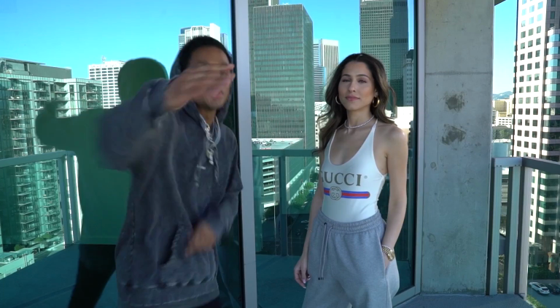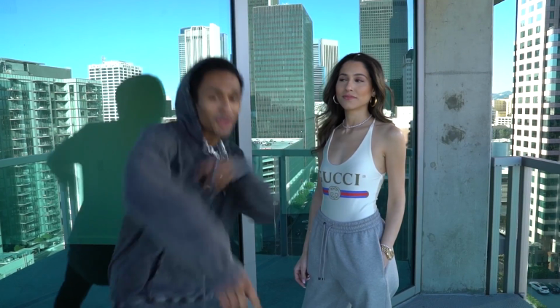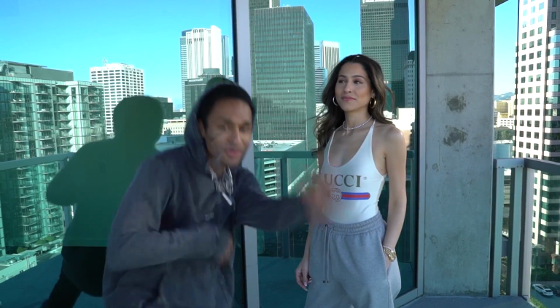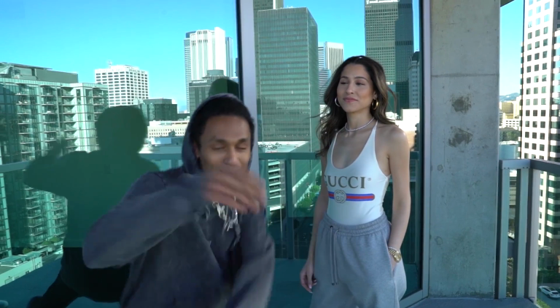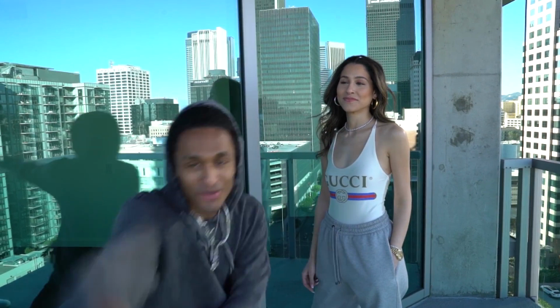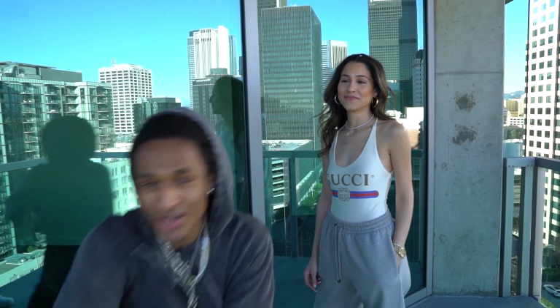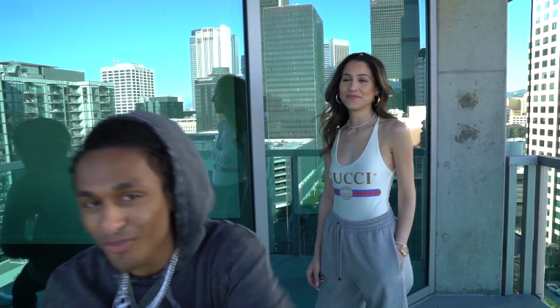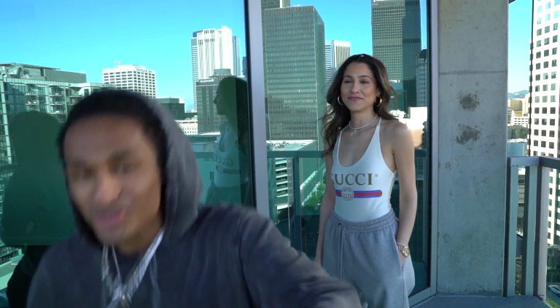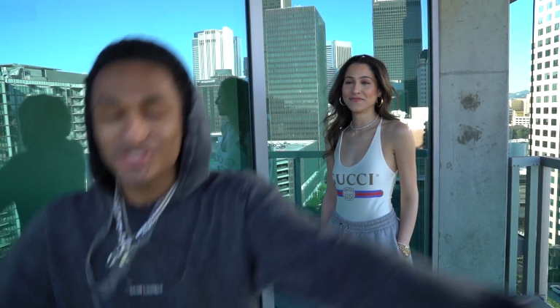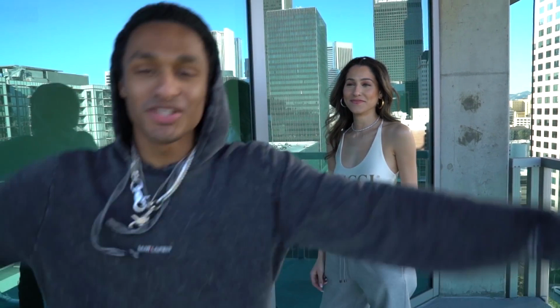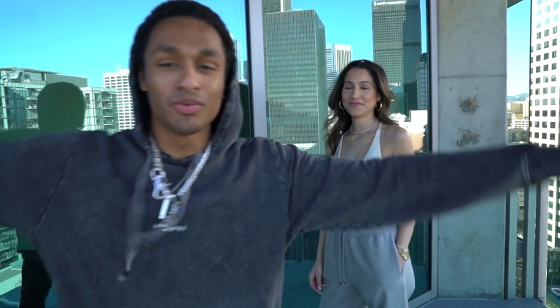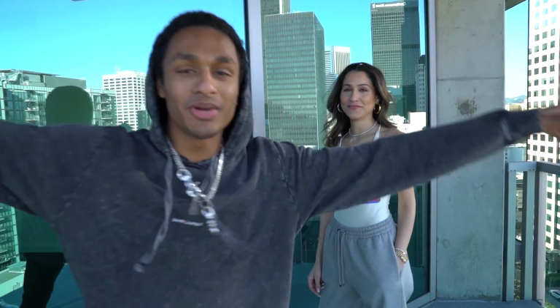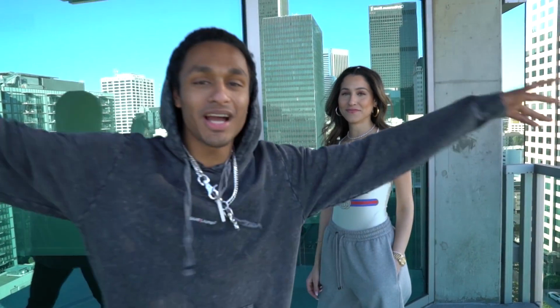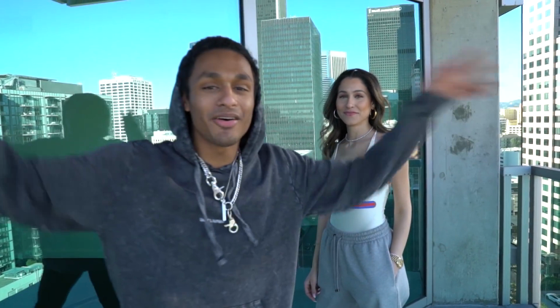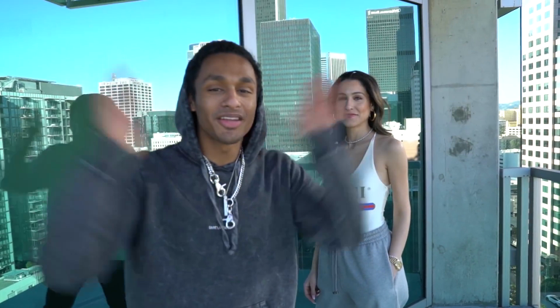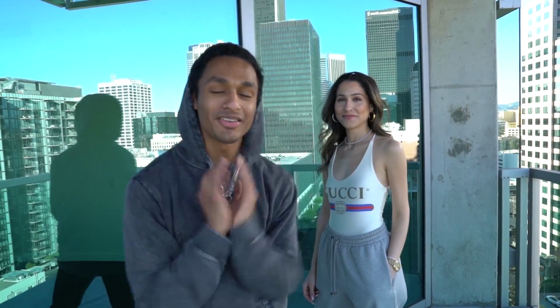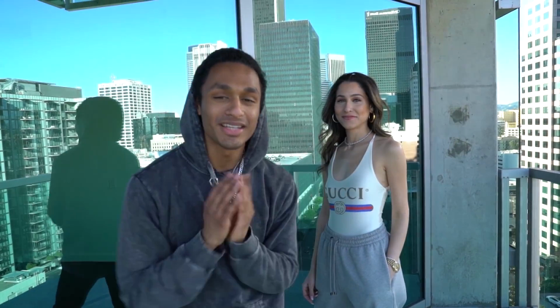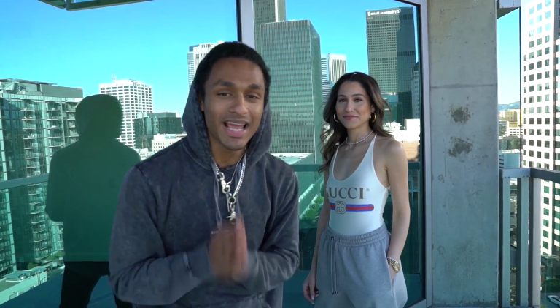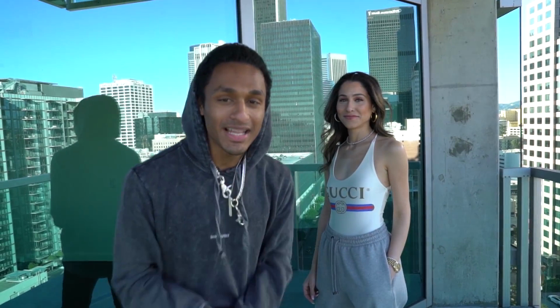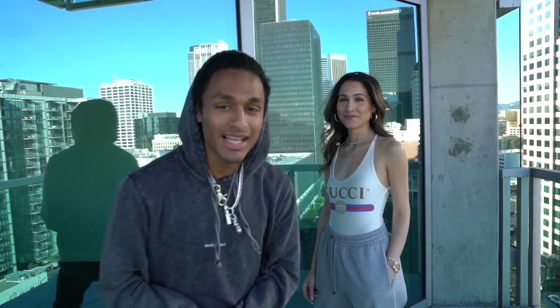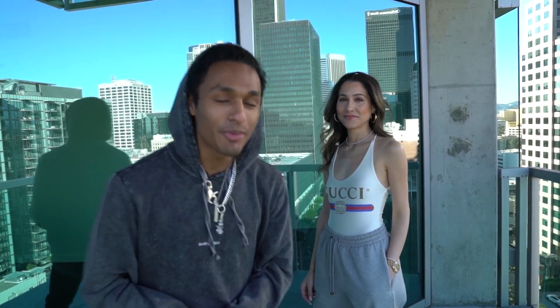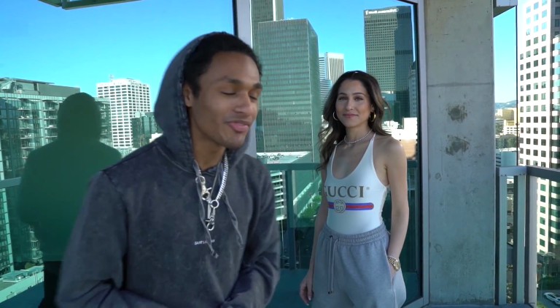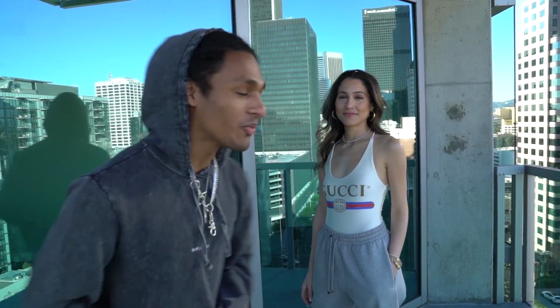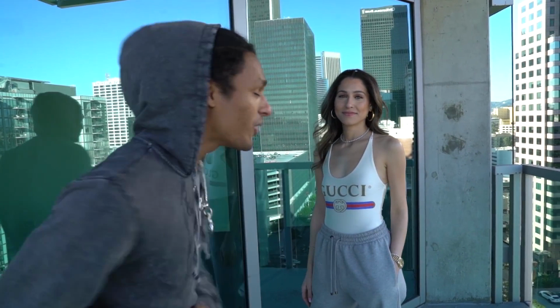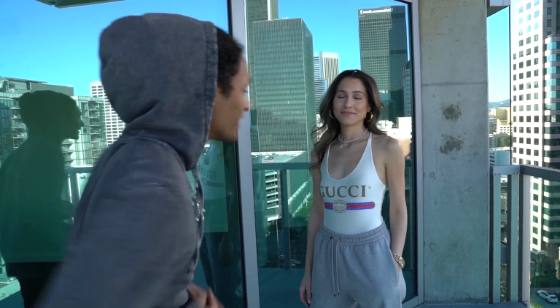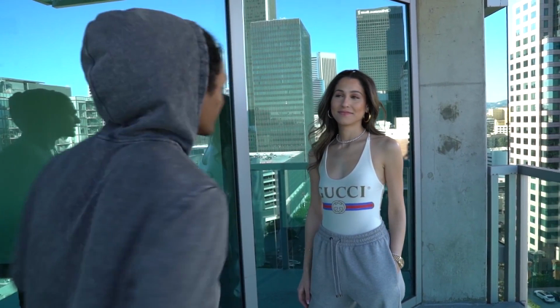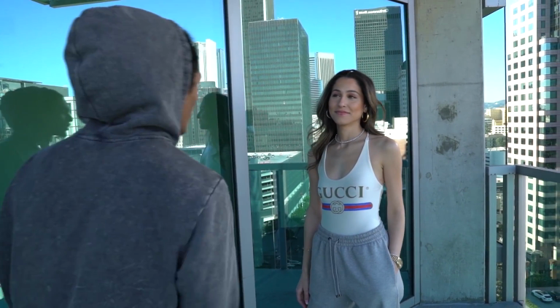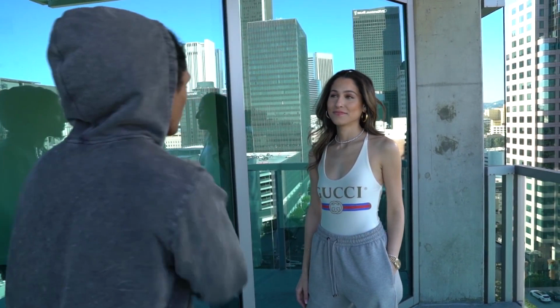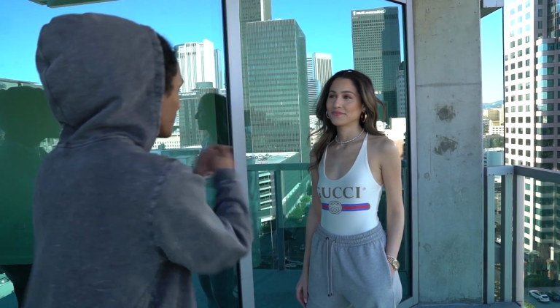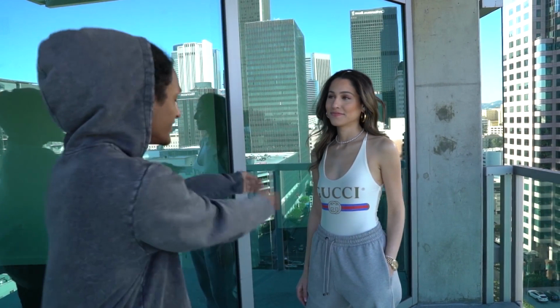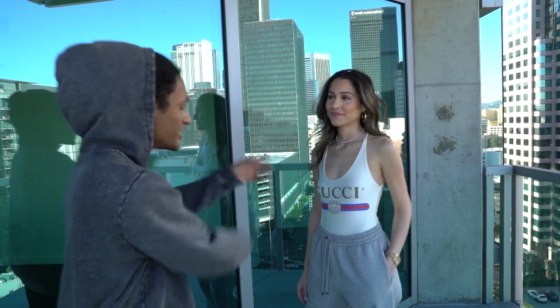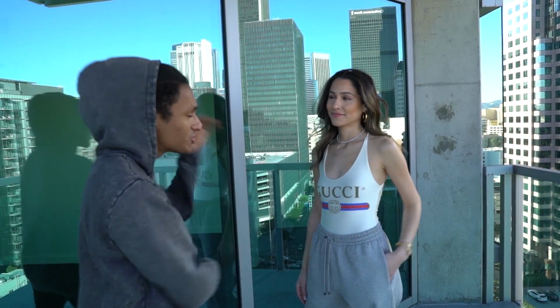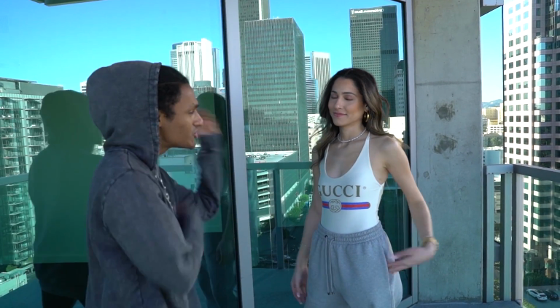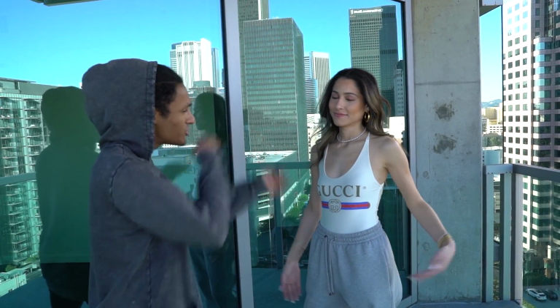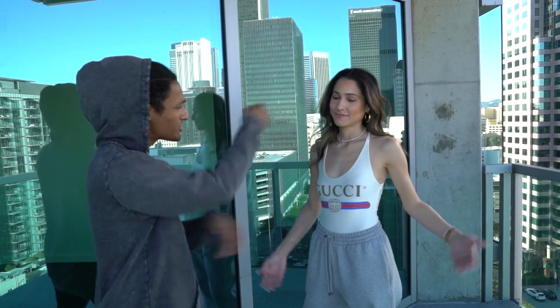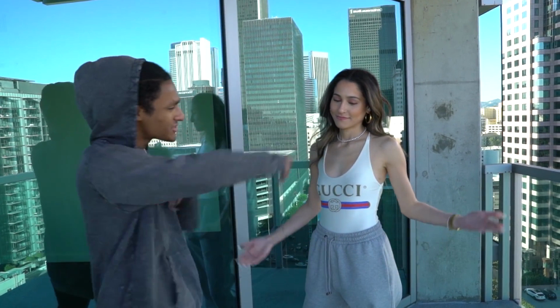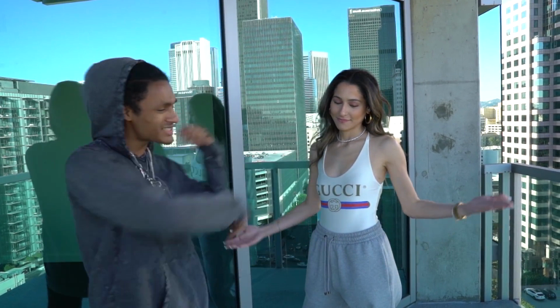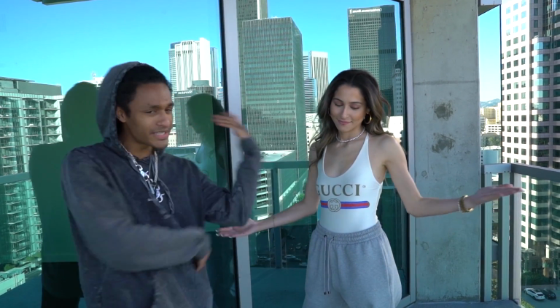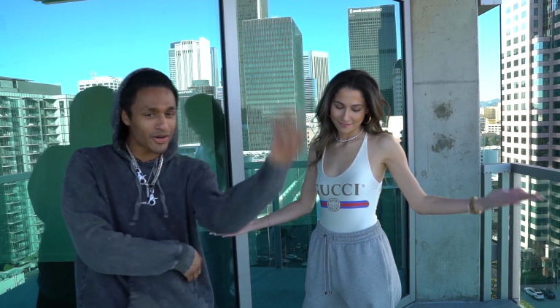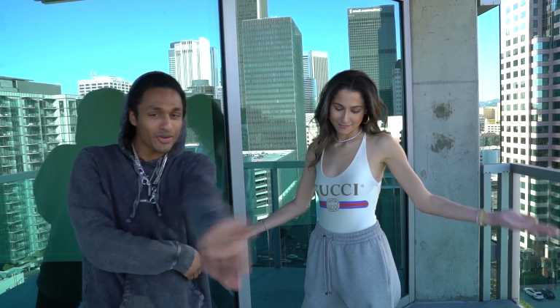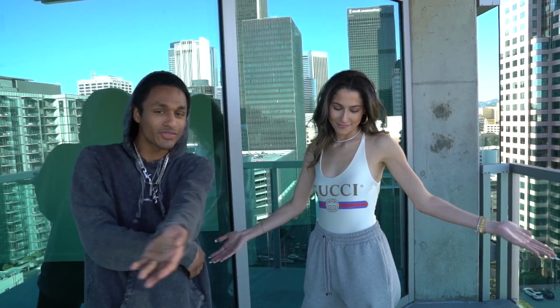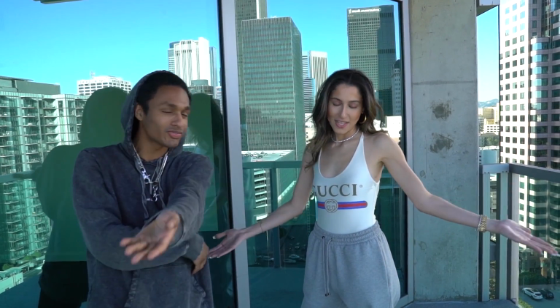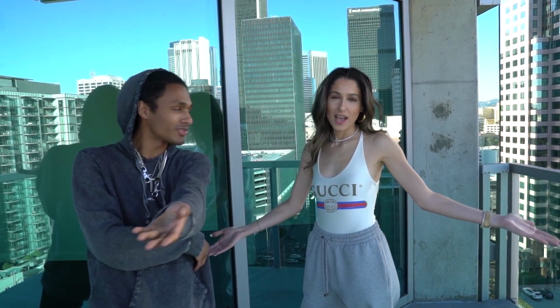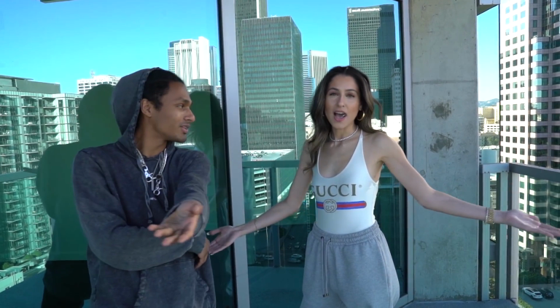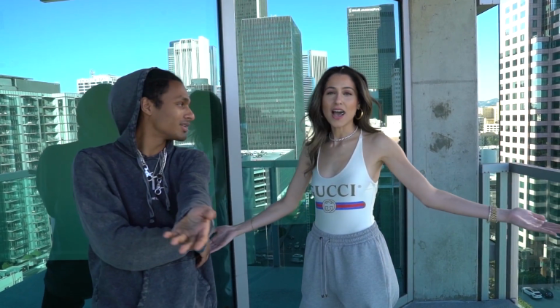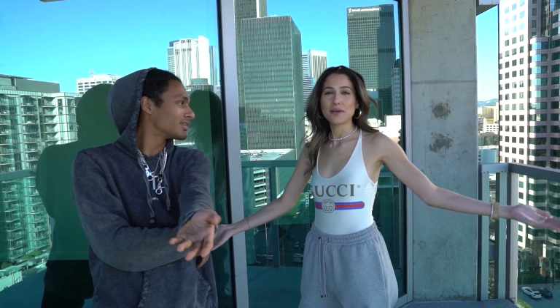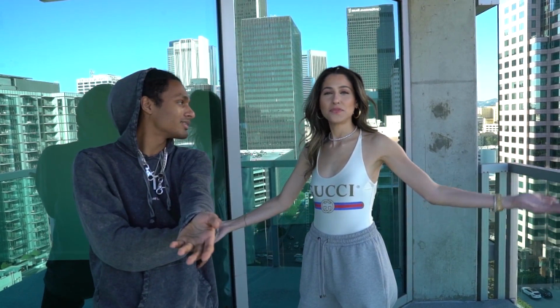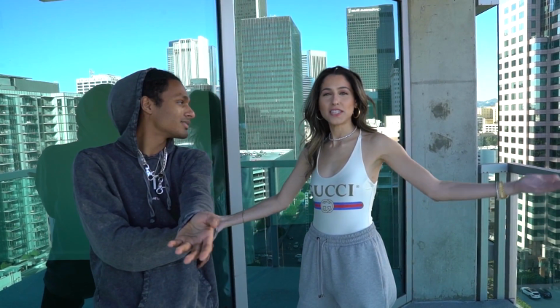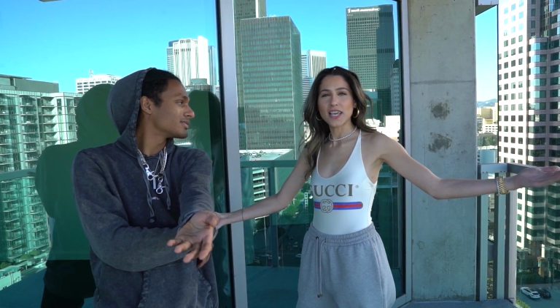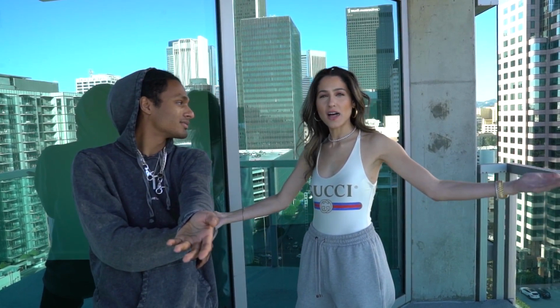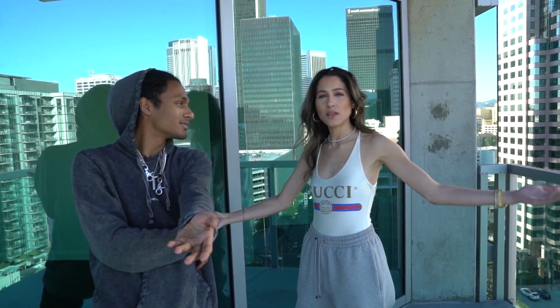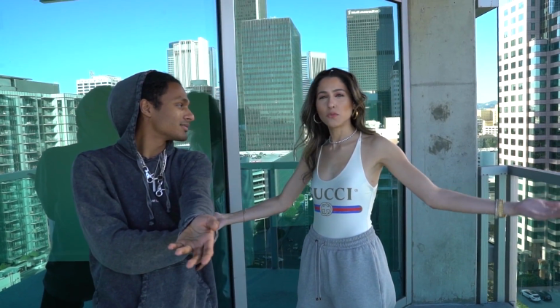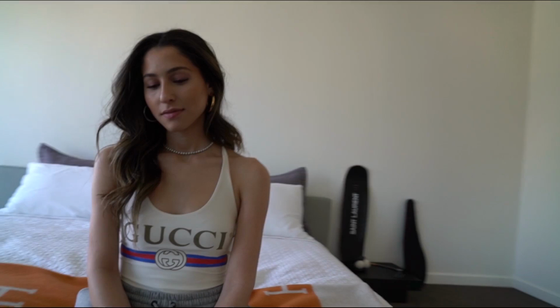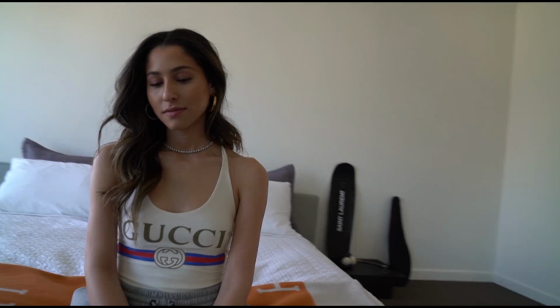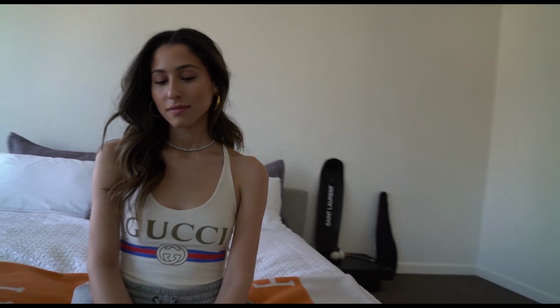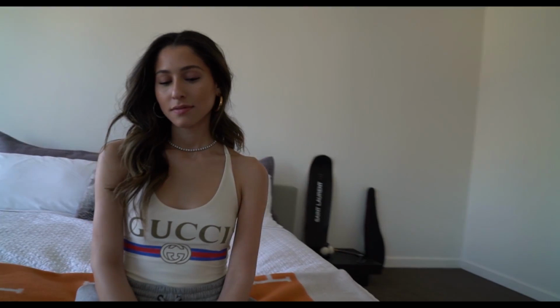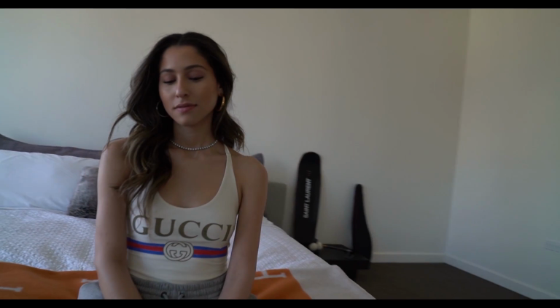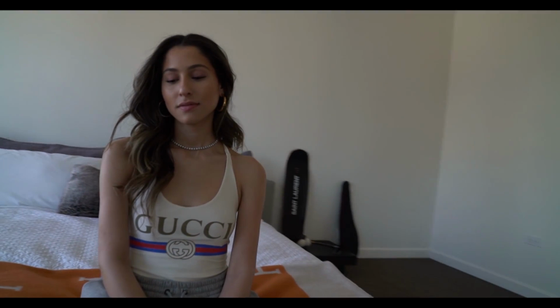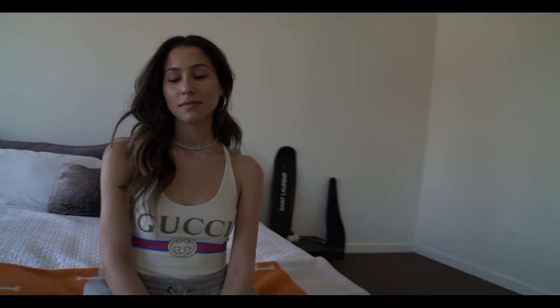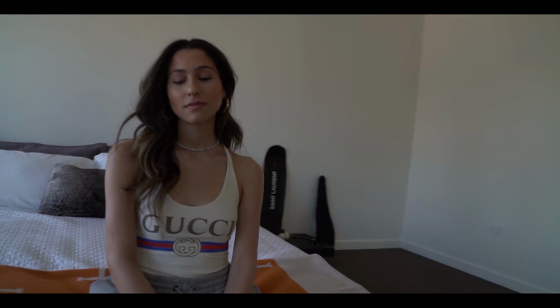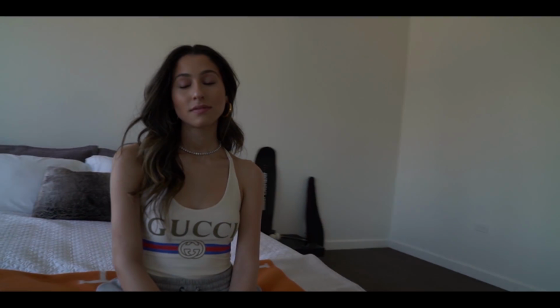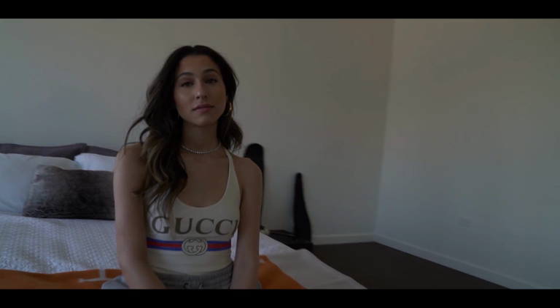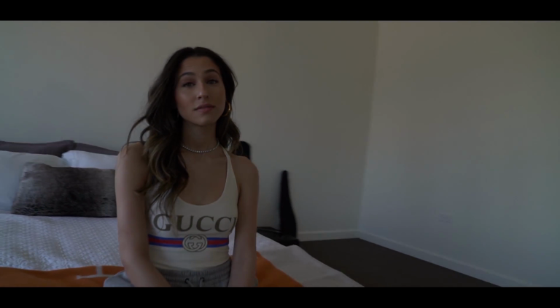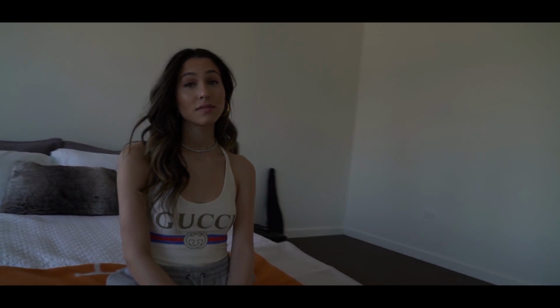Yo, yo, yo, what's good? We out here in LA with the one and only — introduce yourself. Hi, I'm Danielle and we're going to go look at my closet.